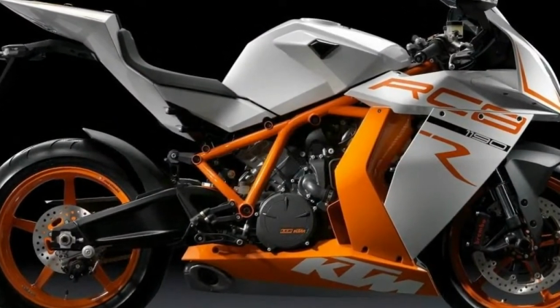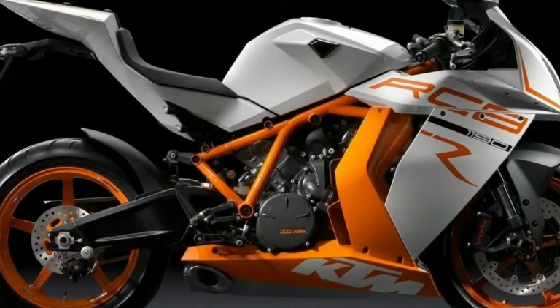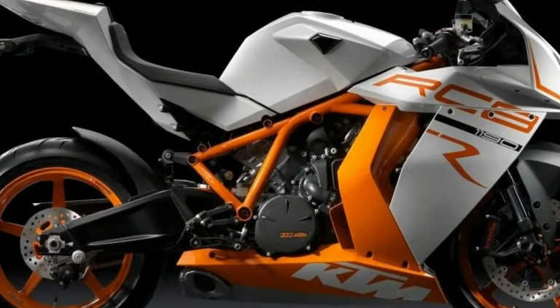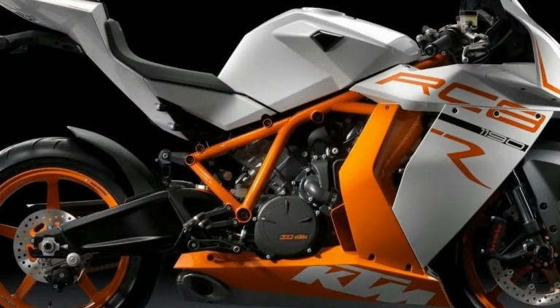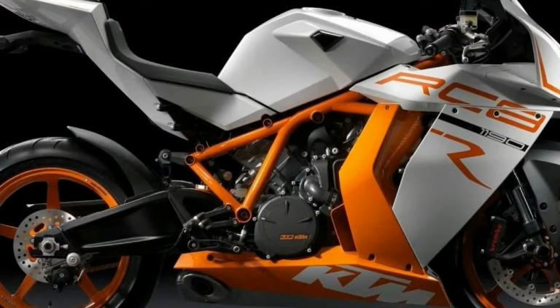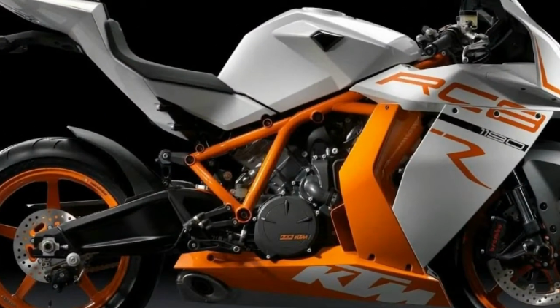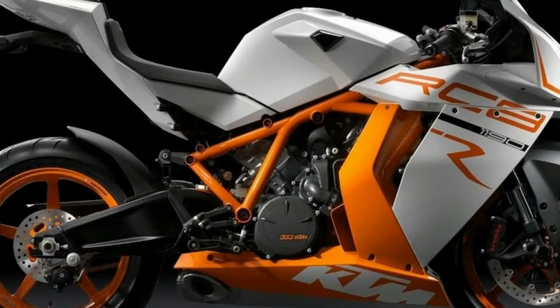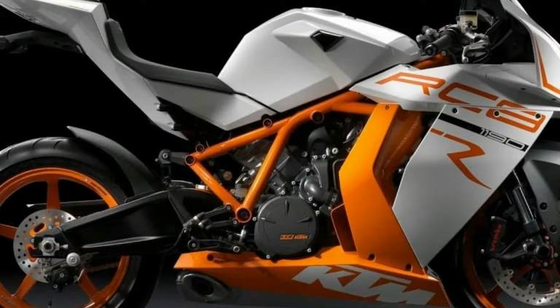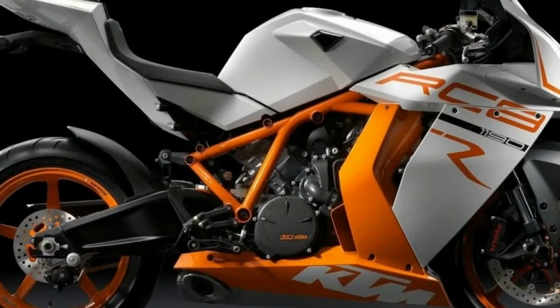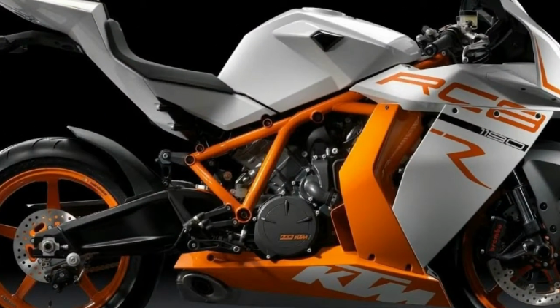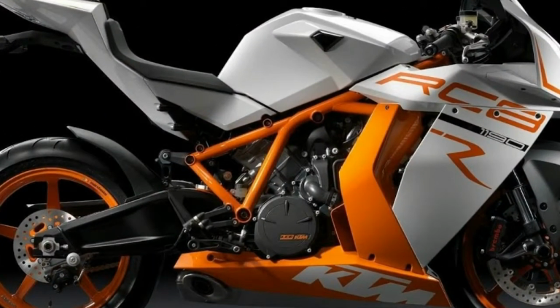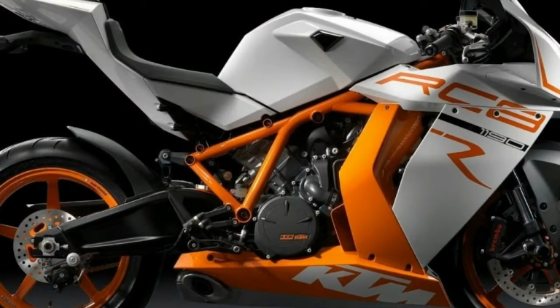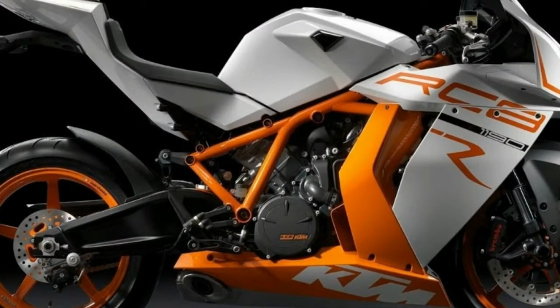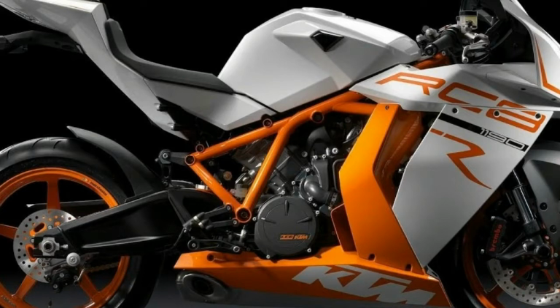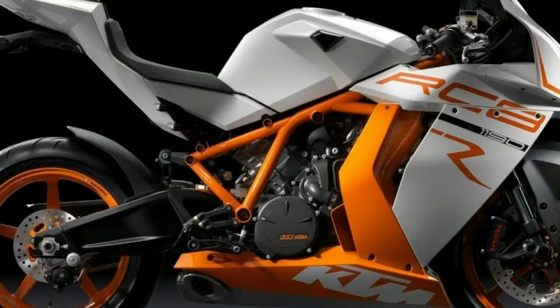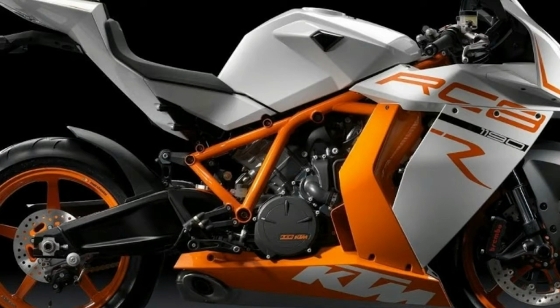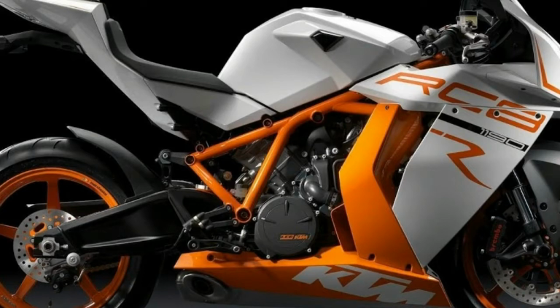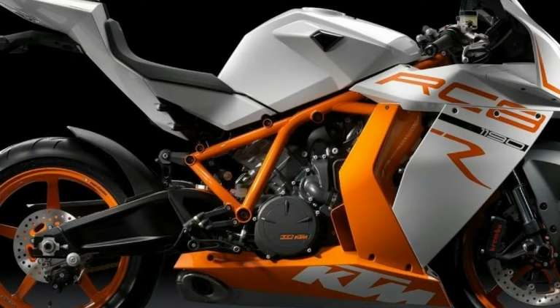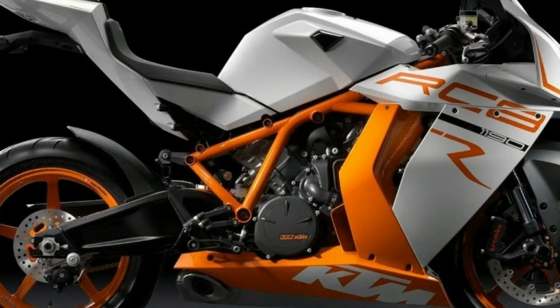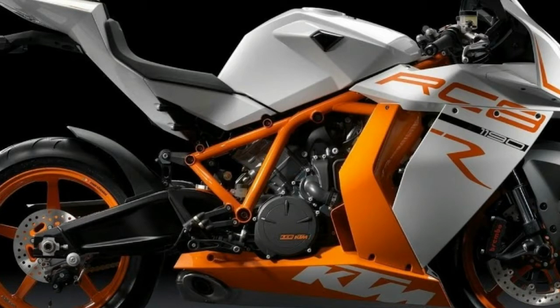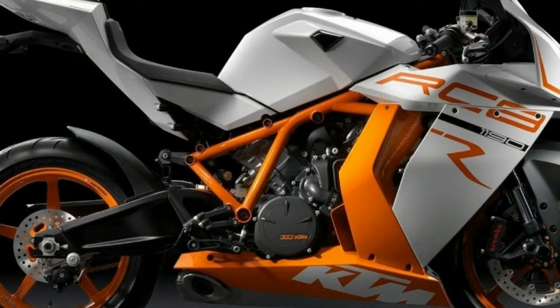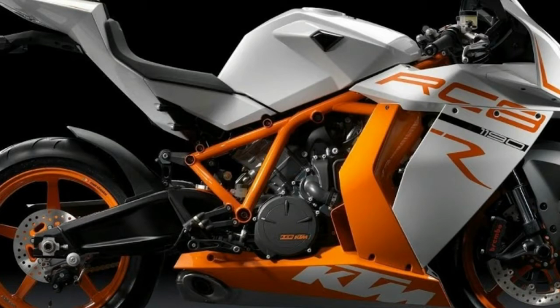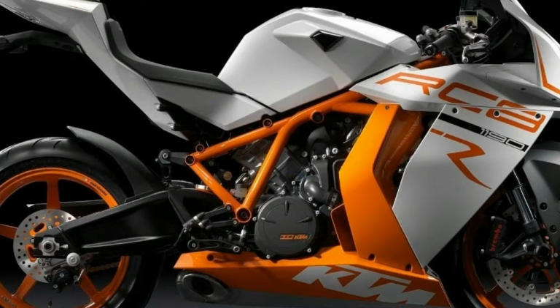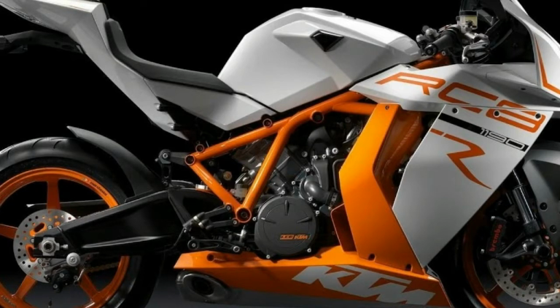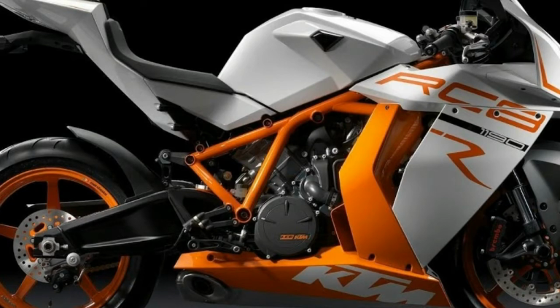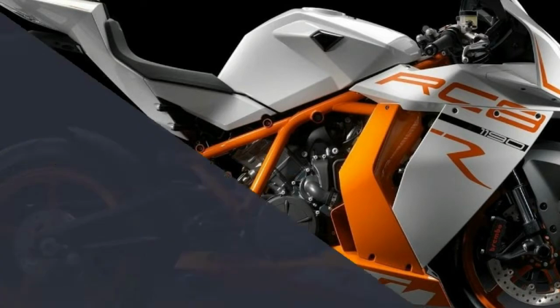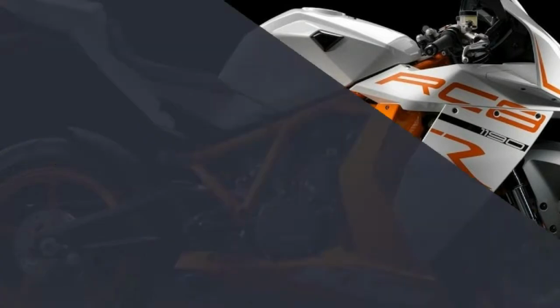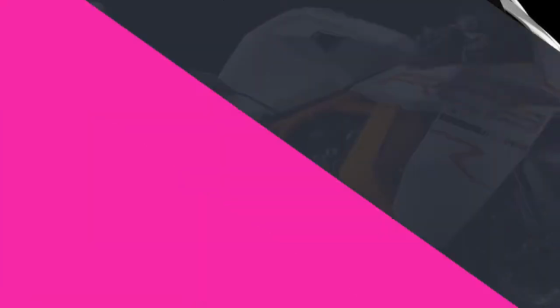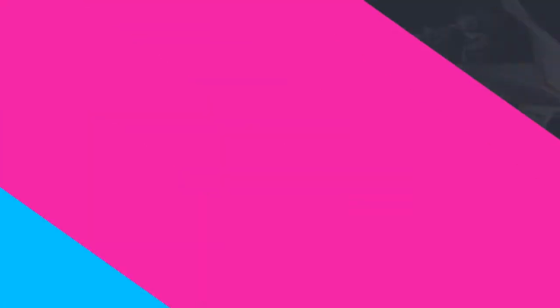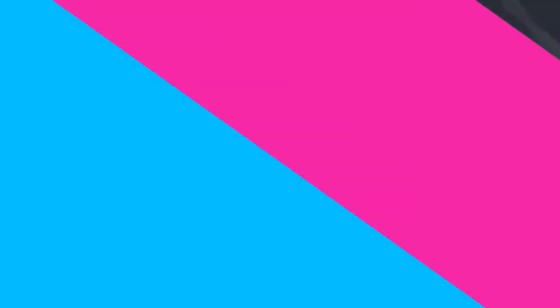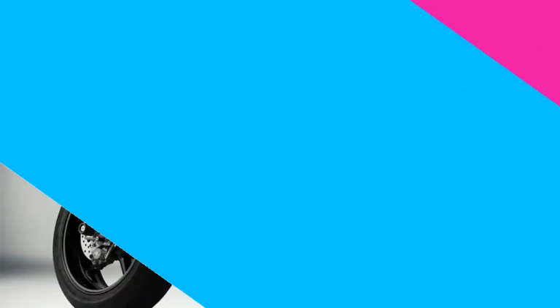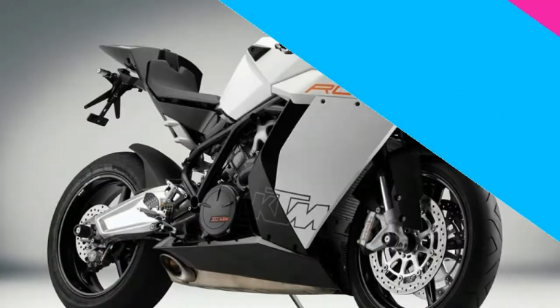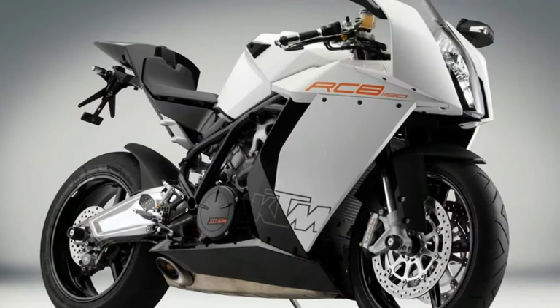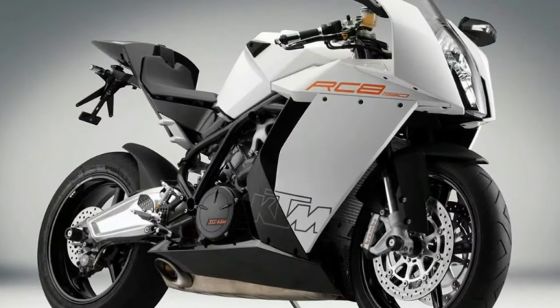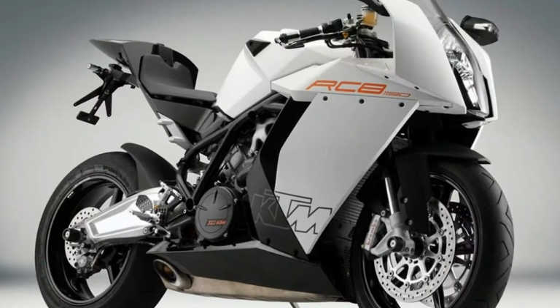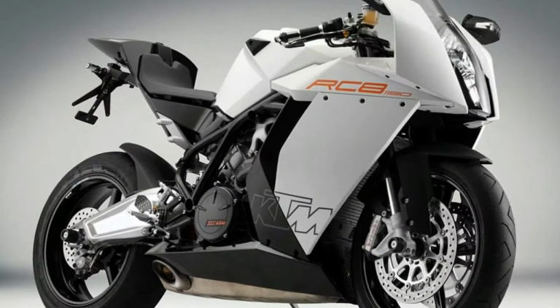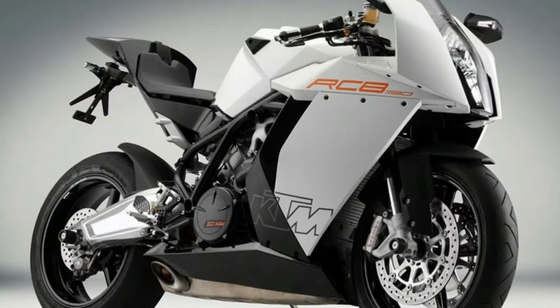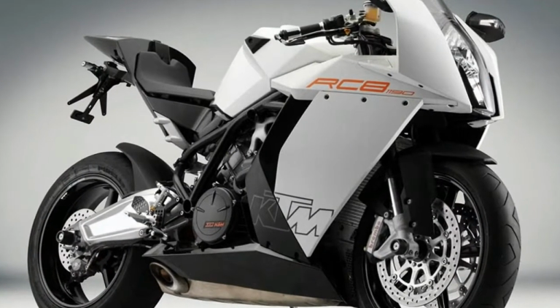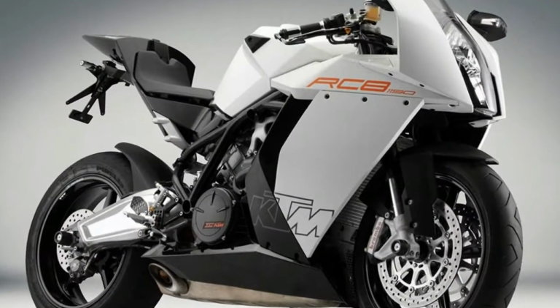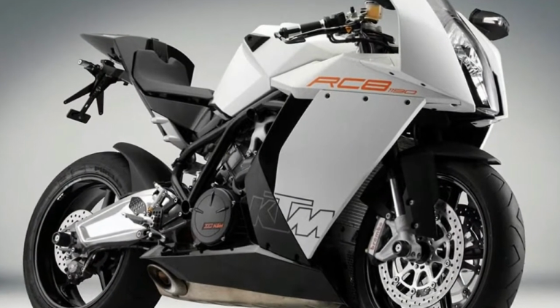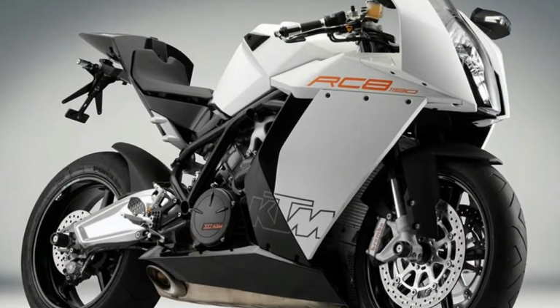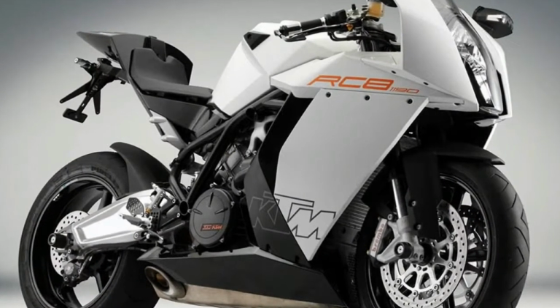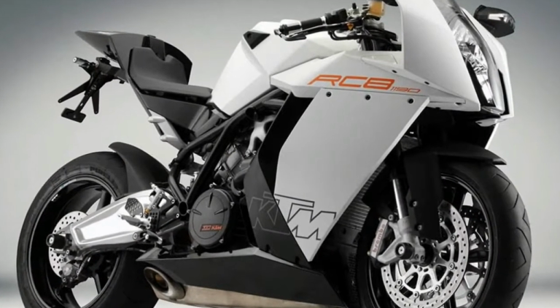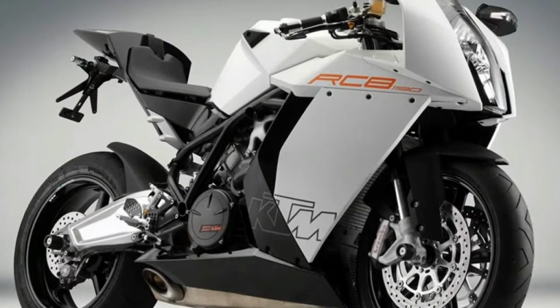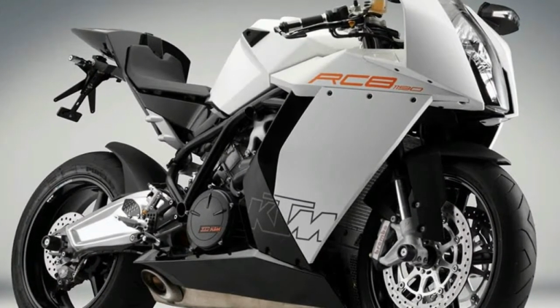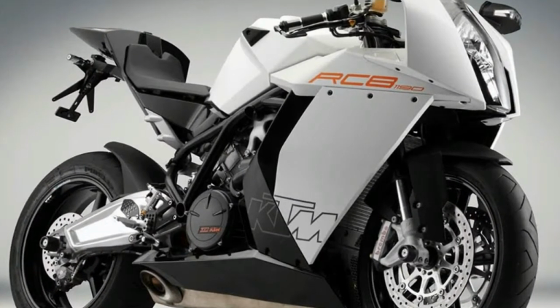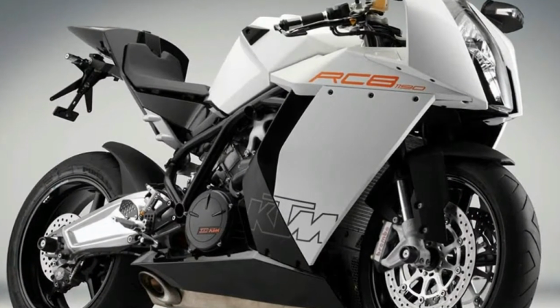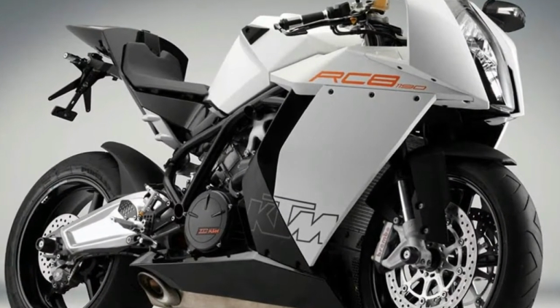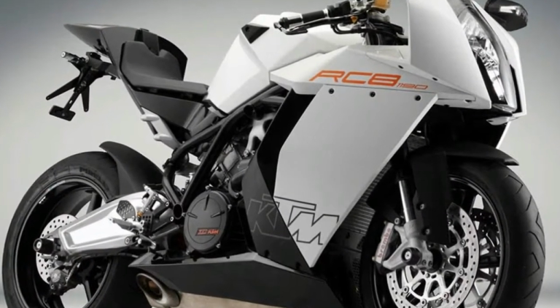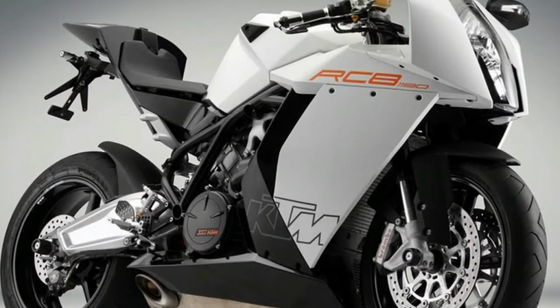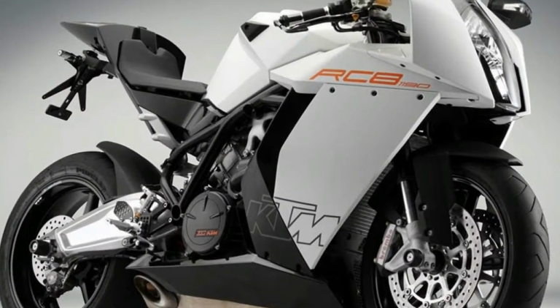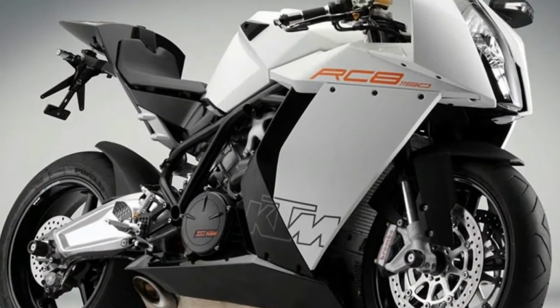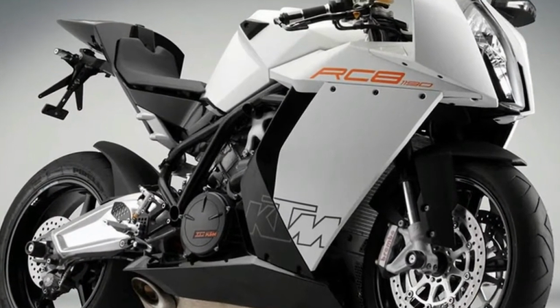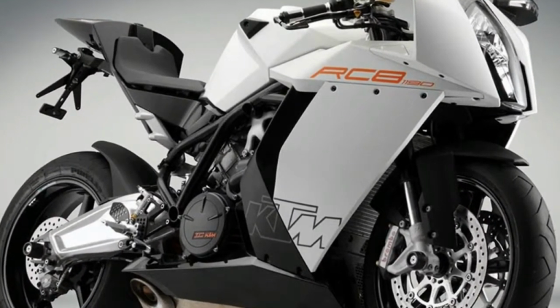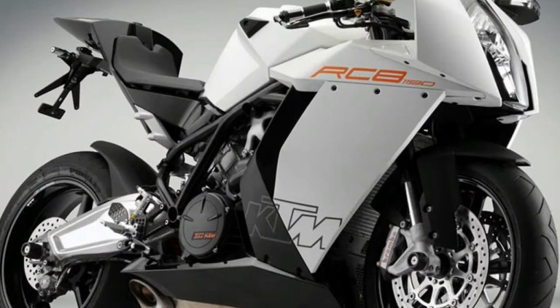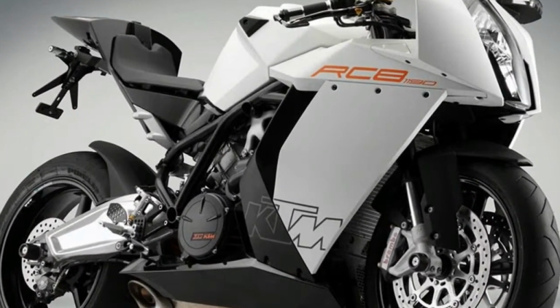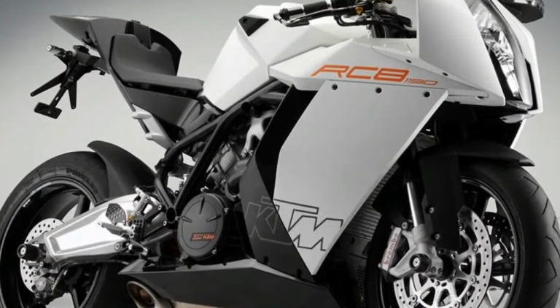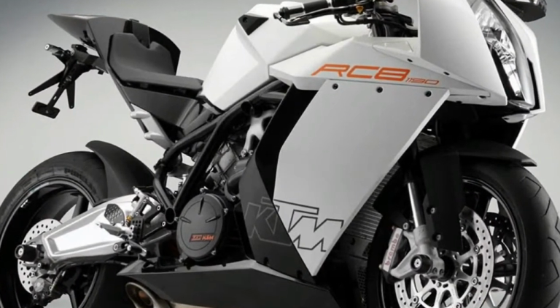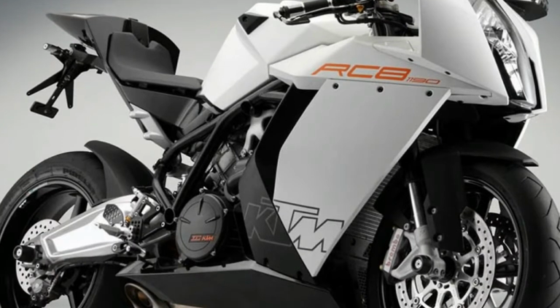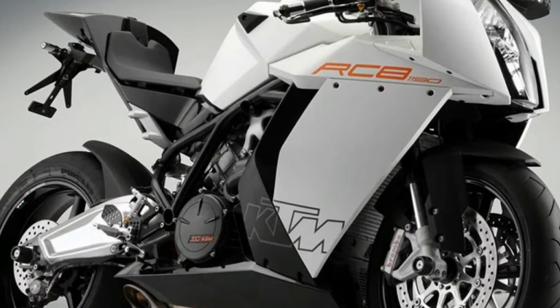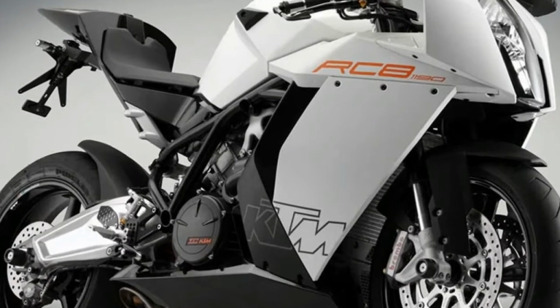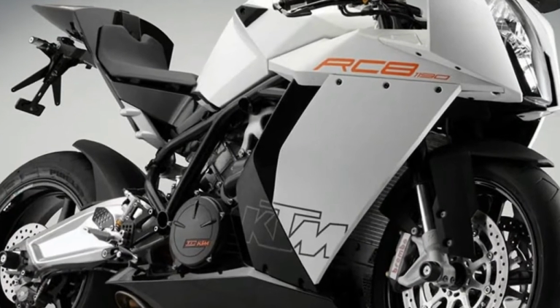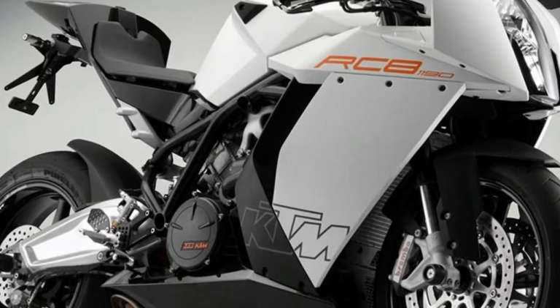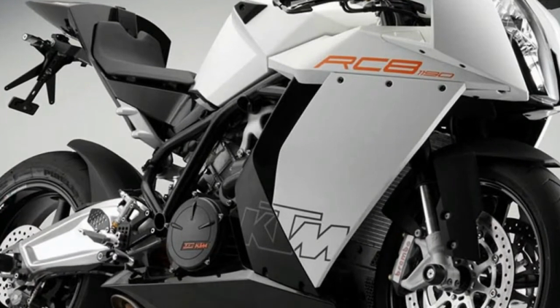The wheels are fitted with Continental Sport Attack 2 tires, which provide excellent traction with the road surface.